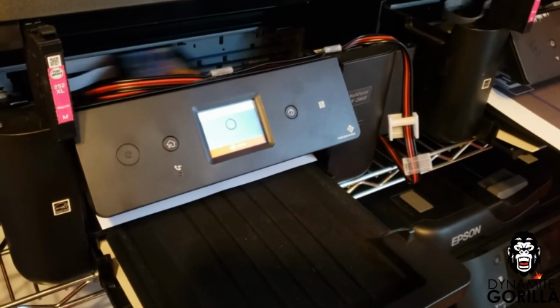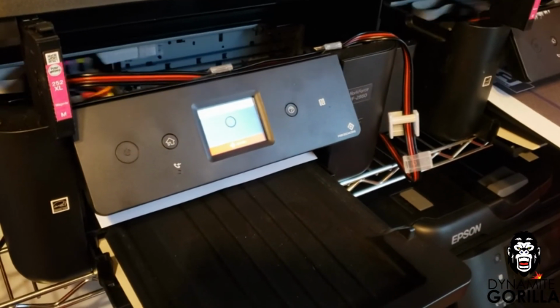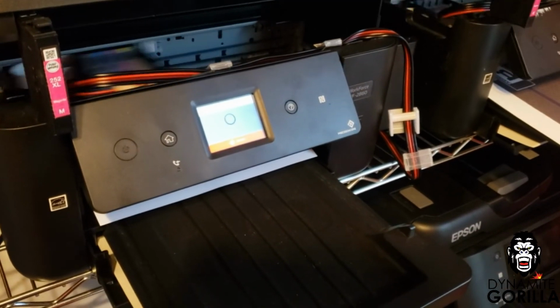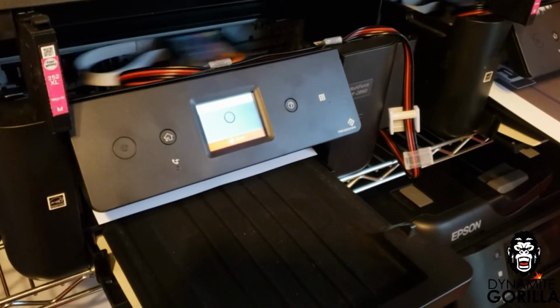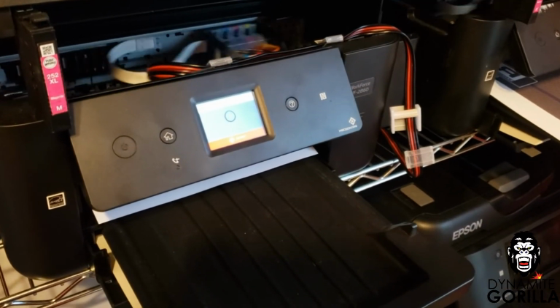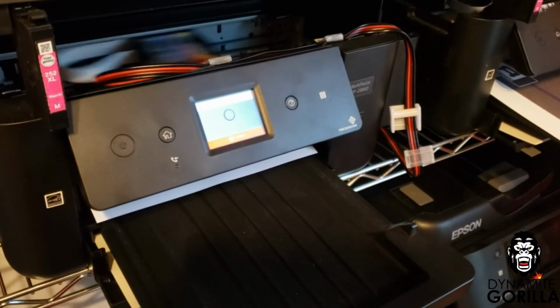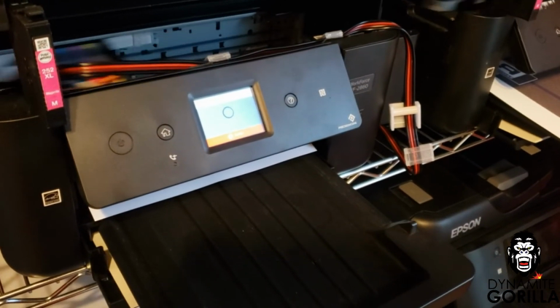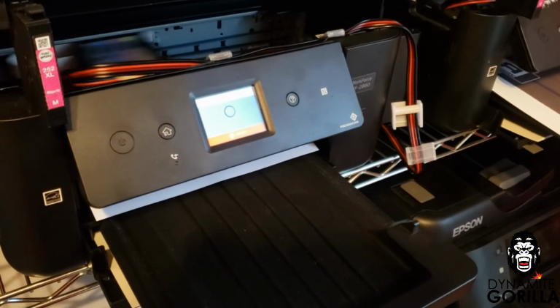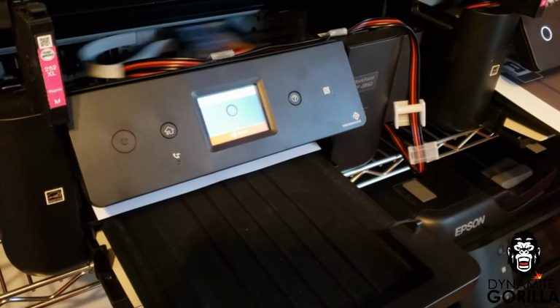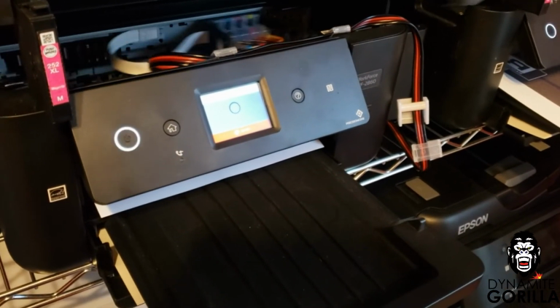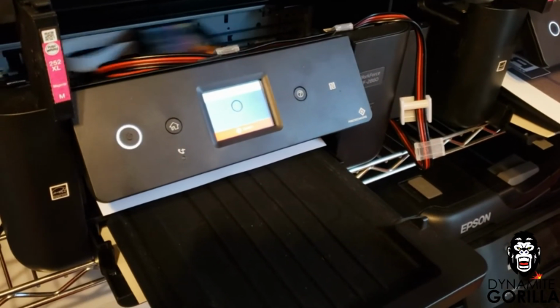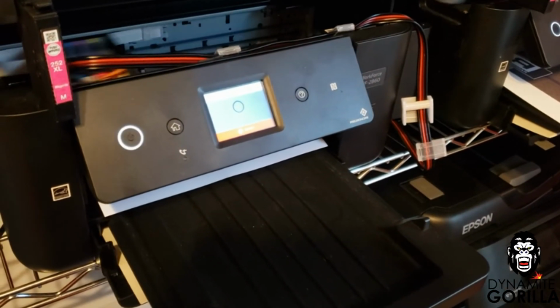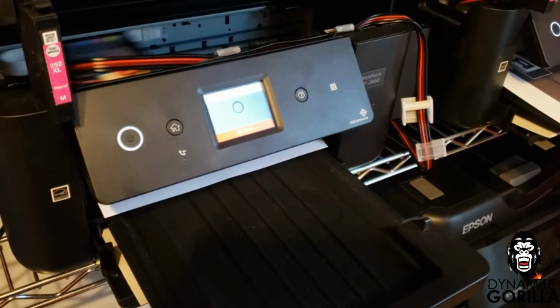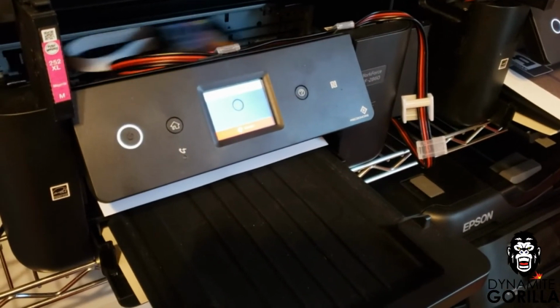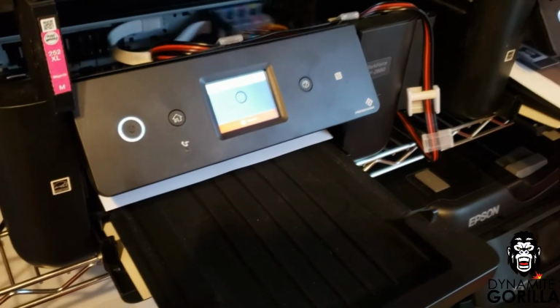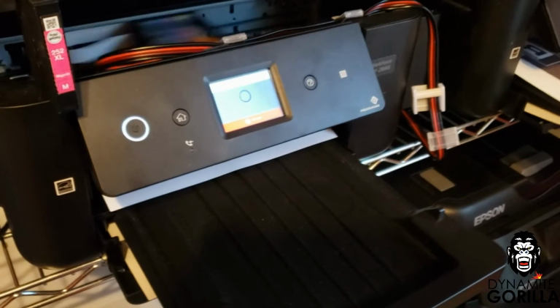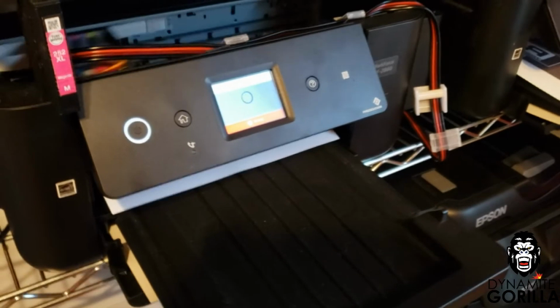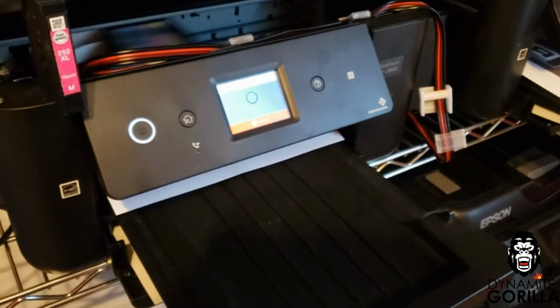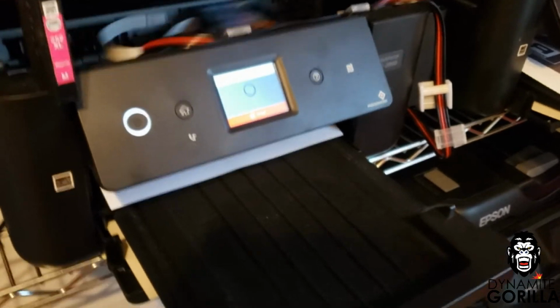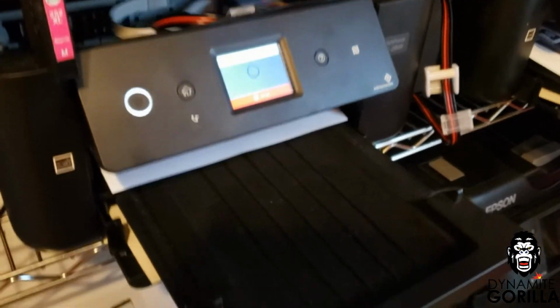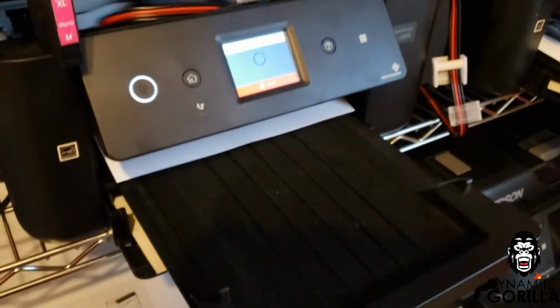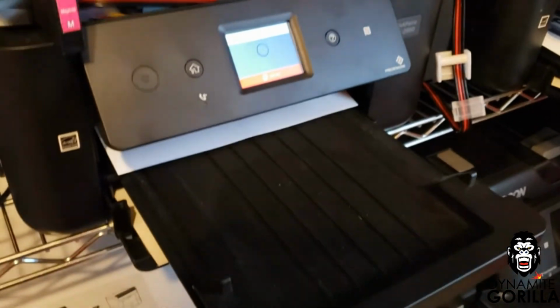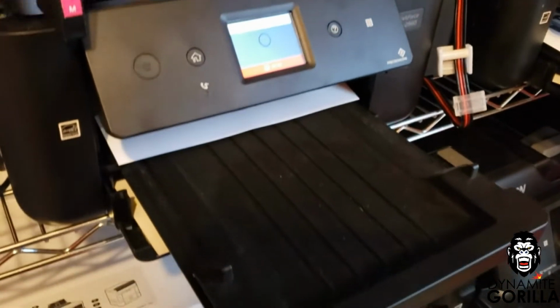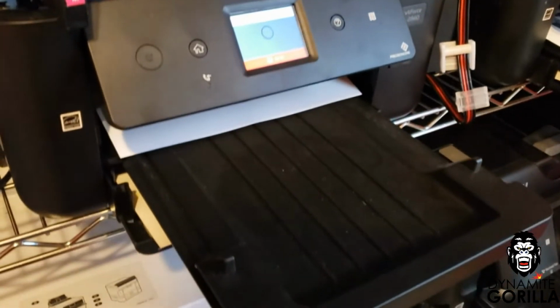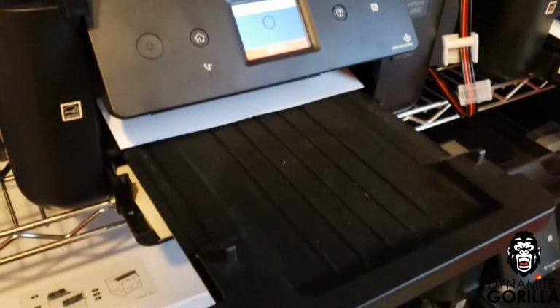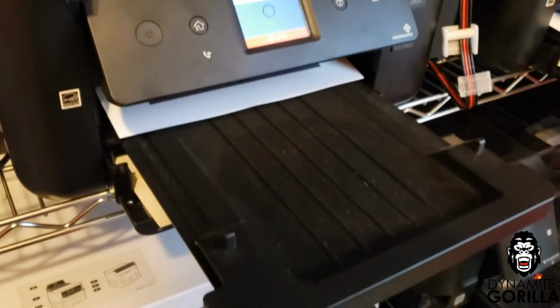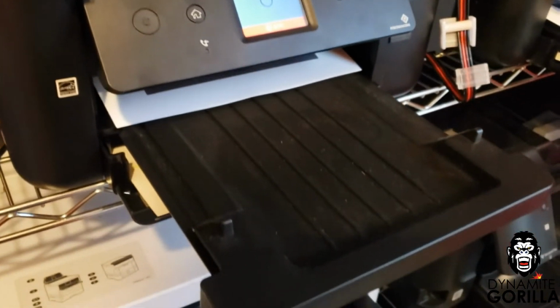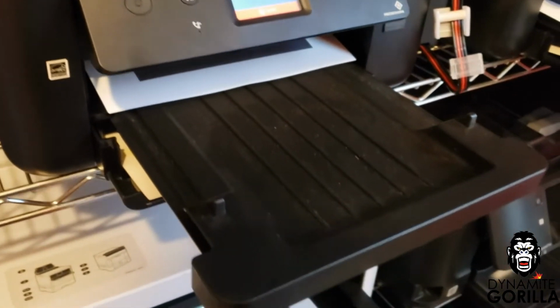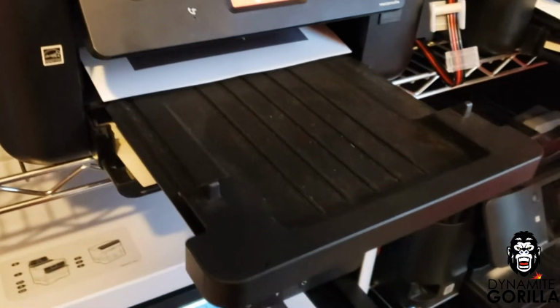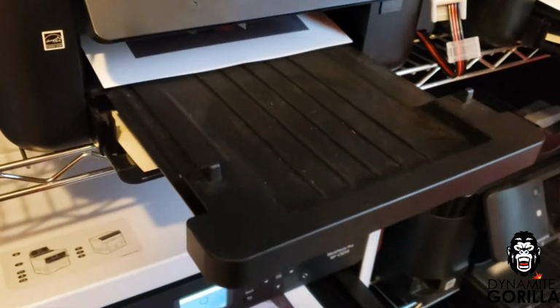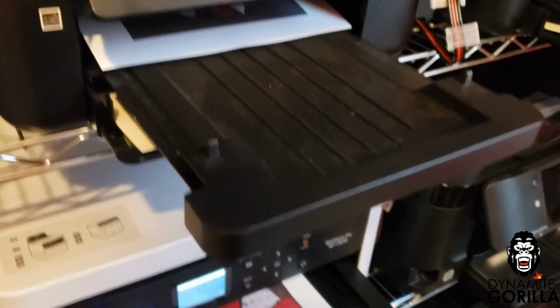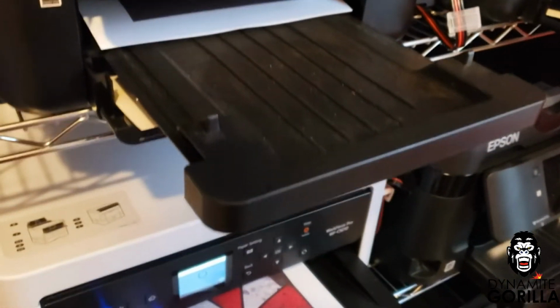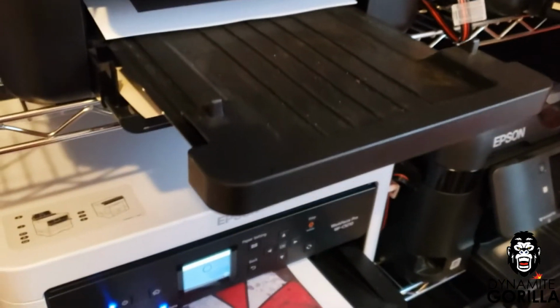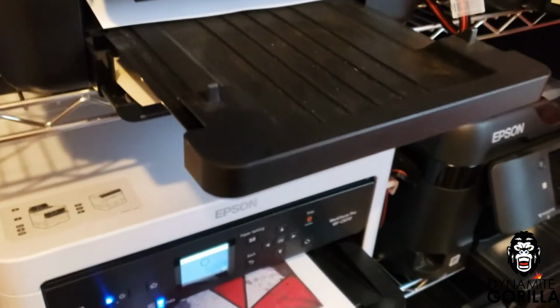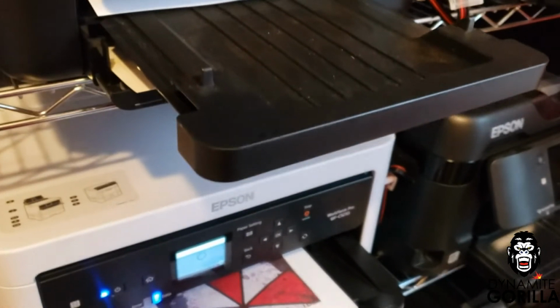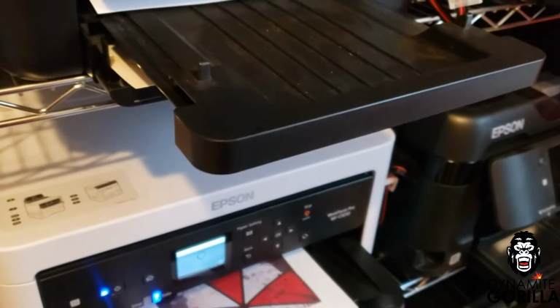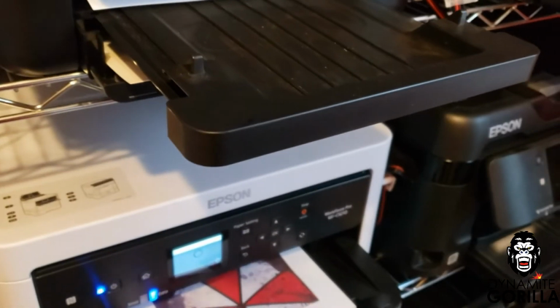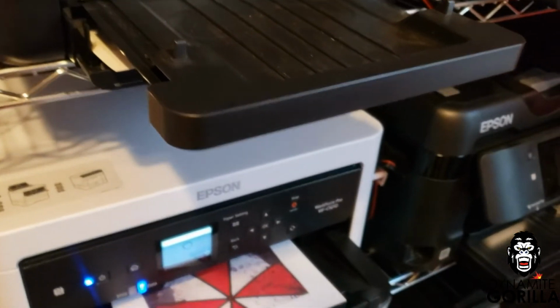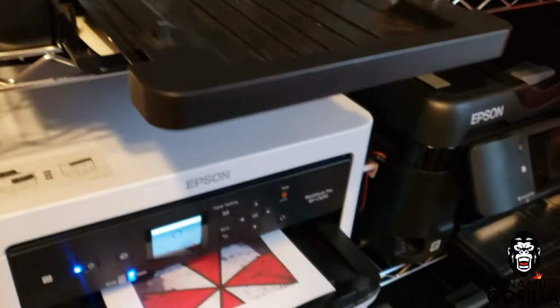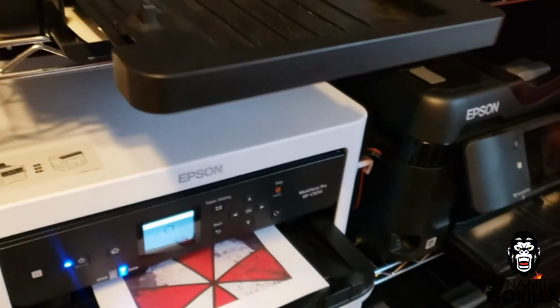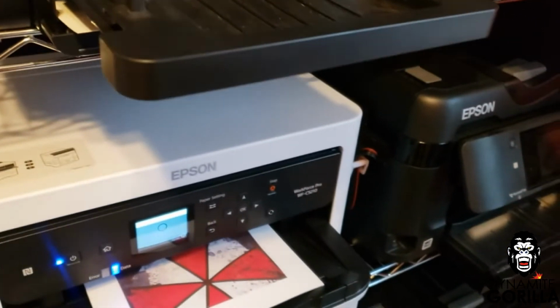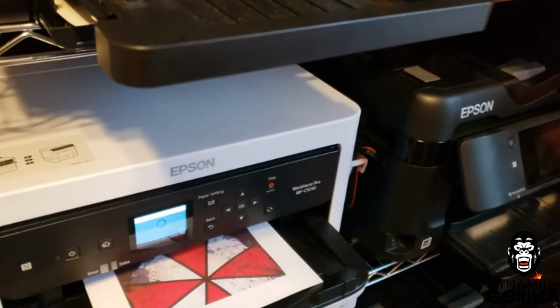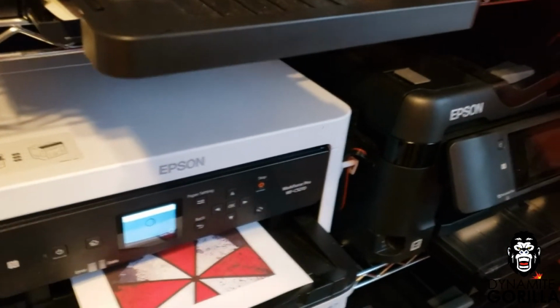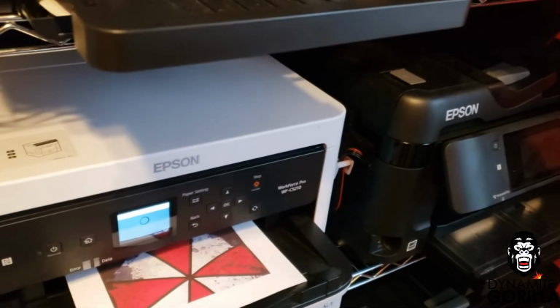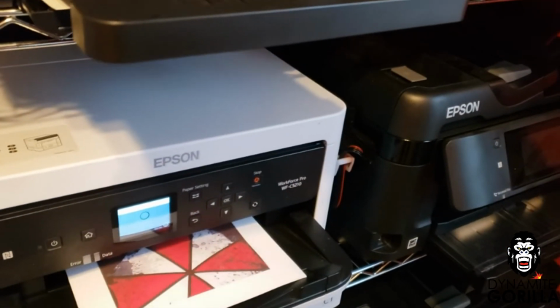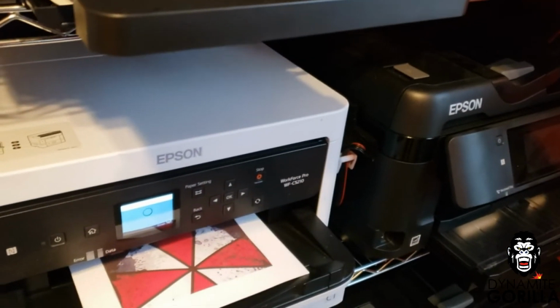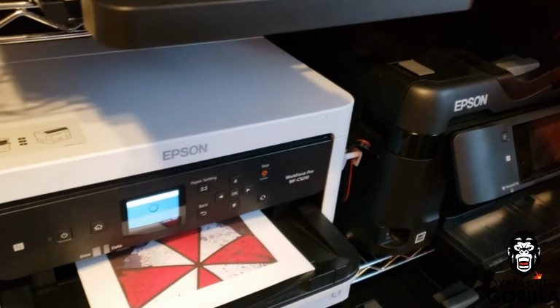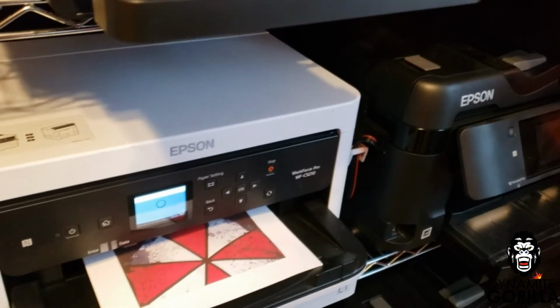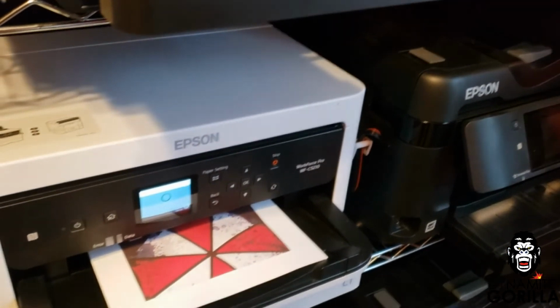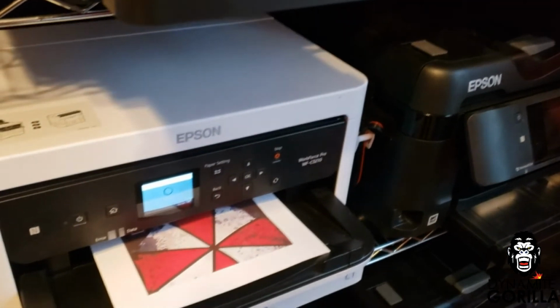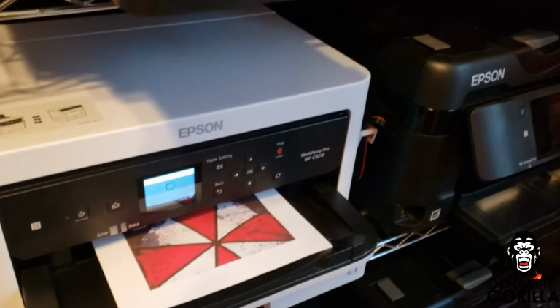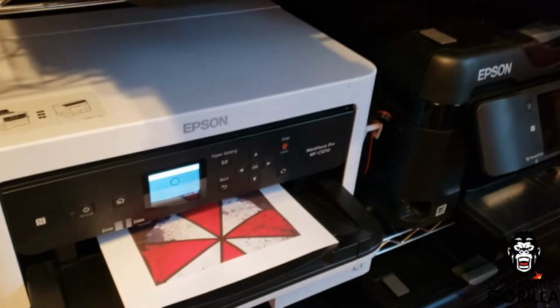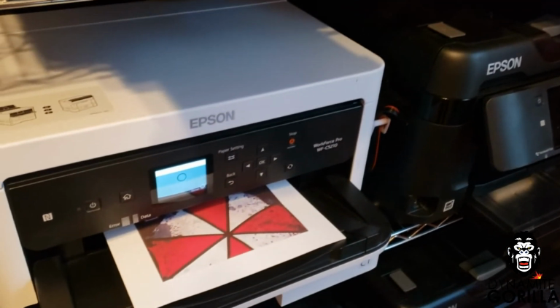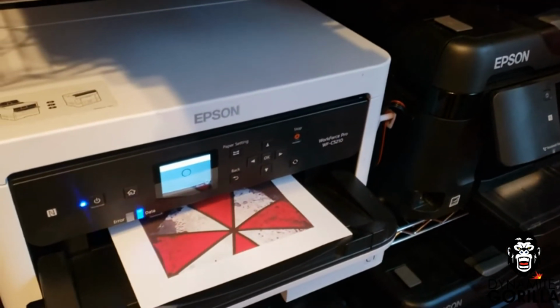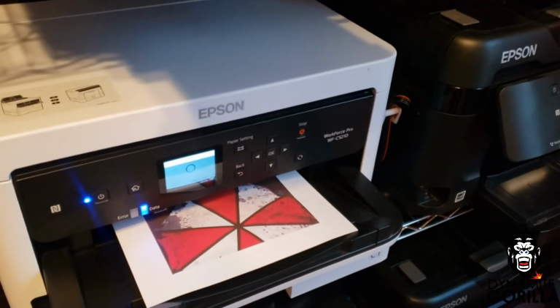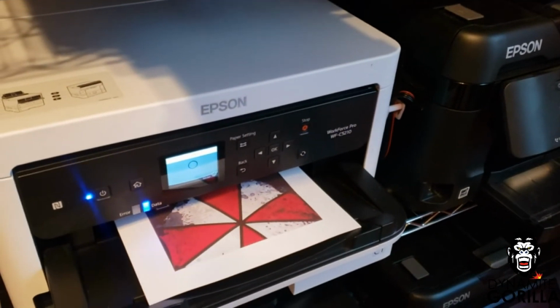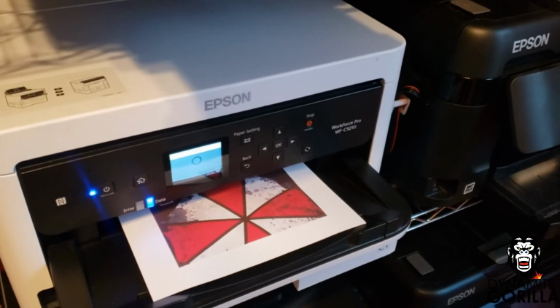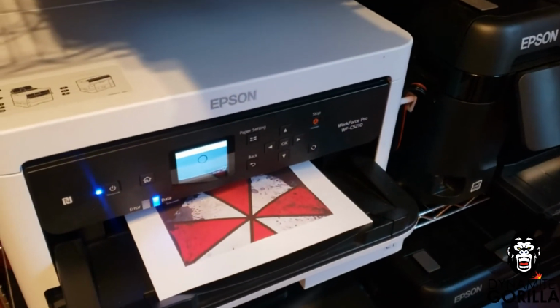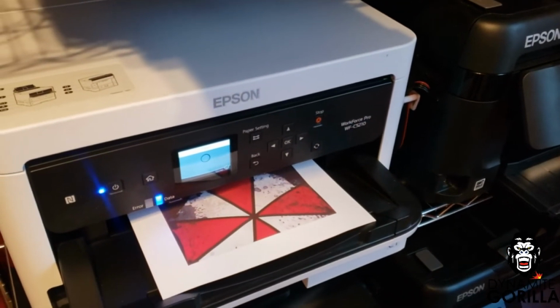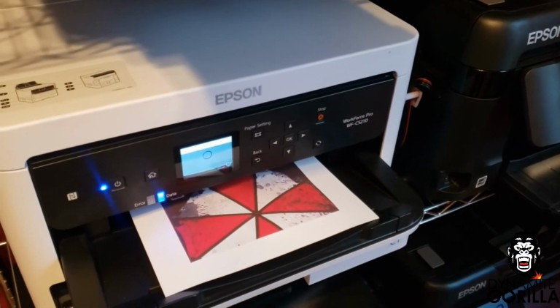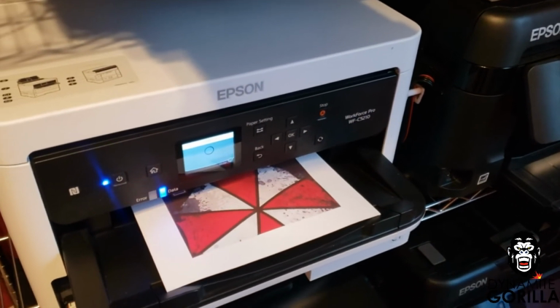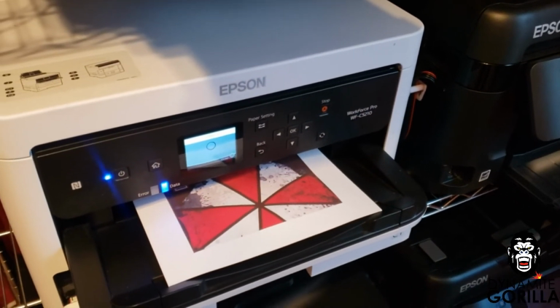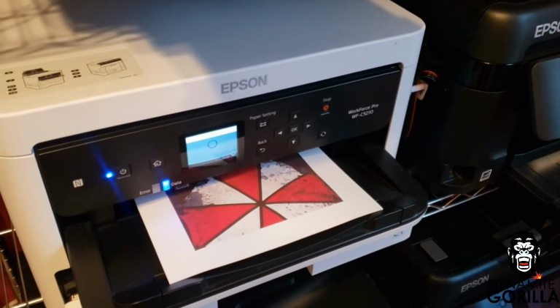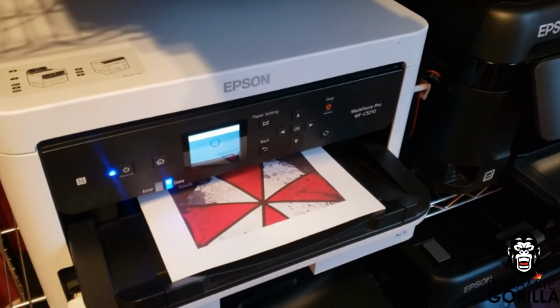Once that's done I'll let the wheels dry for about 15 minutes before doing a final test print. We want to do an actual print to see if there's anything that might show up that didn't show up in the nozzle check or the purge file print.